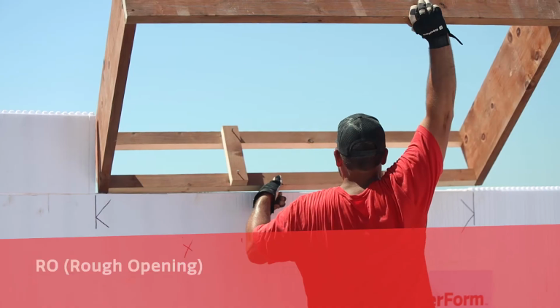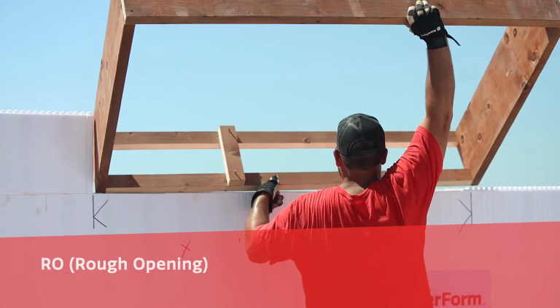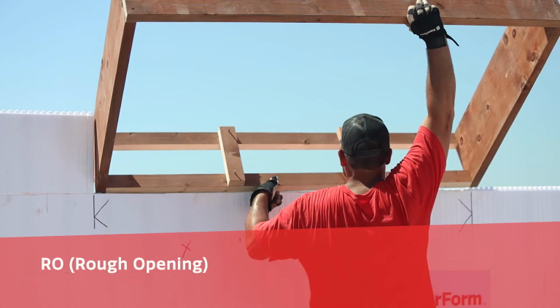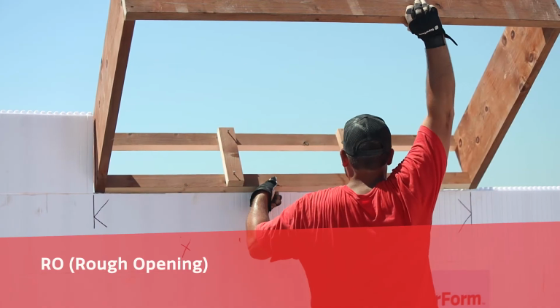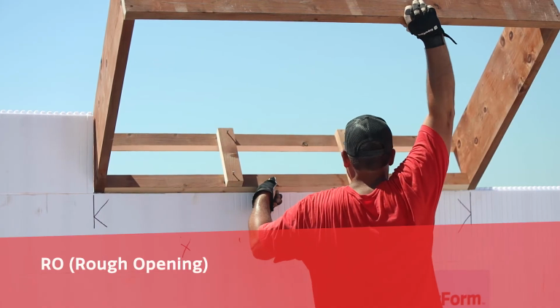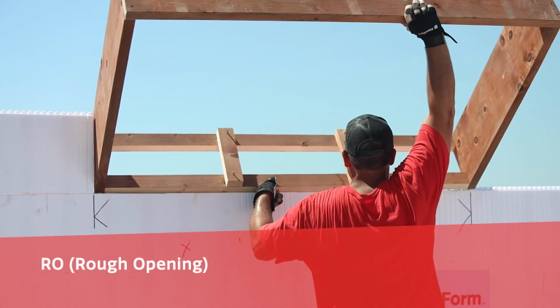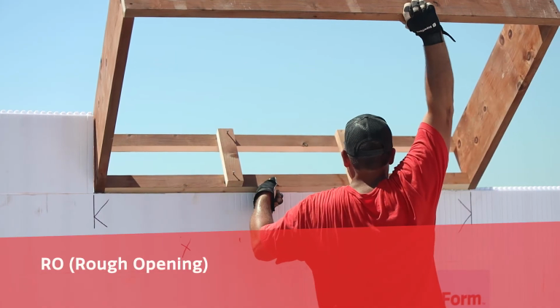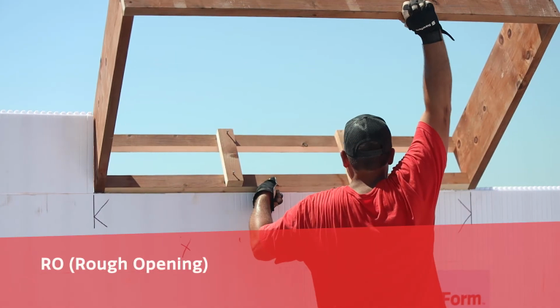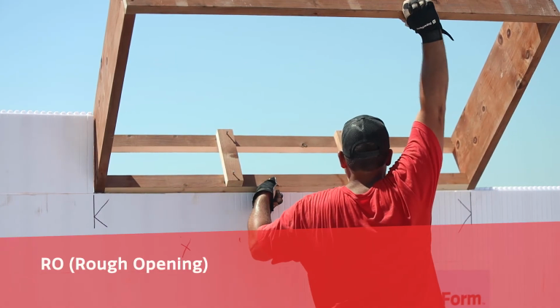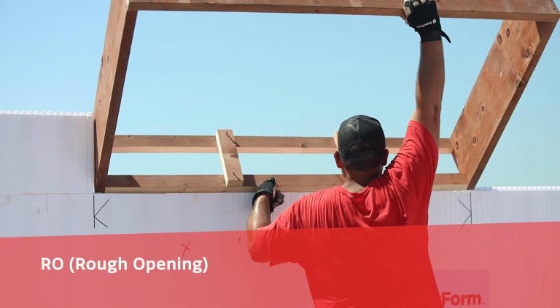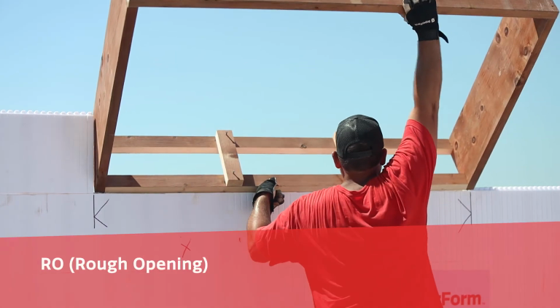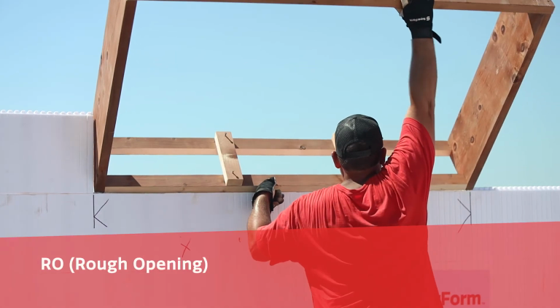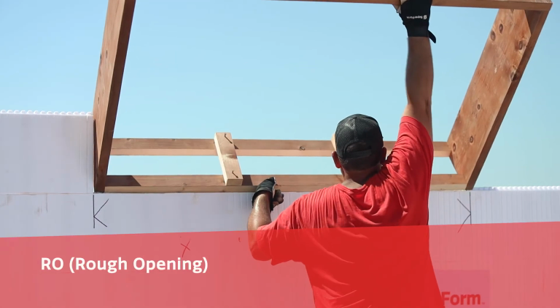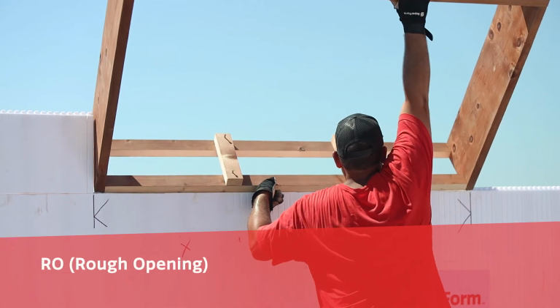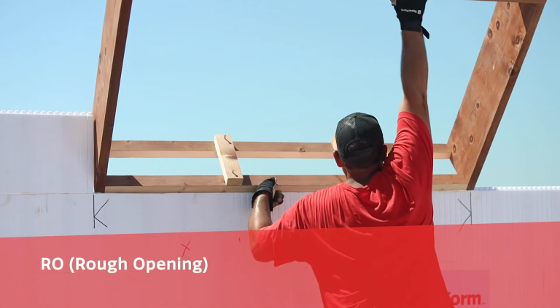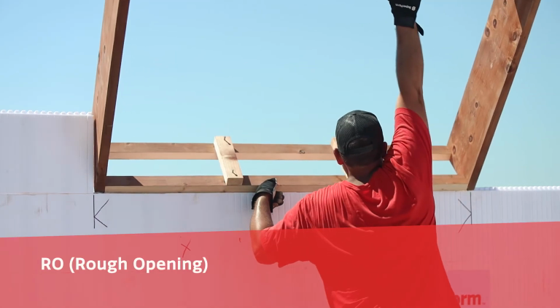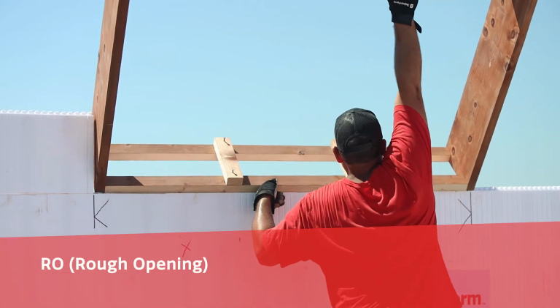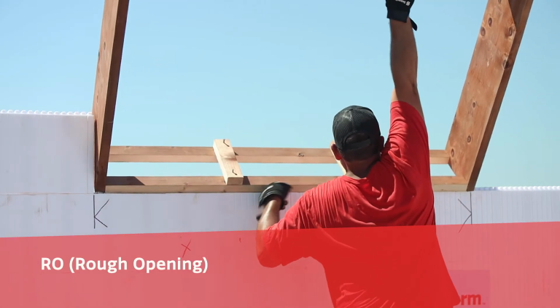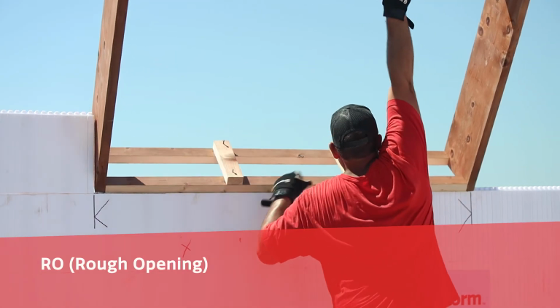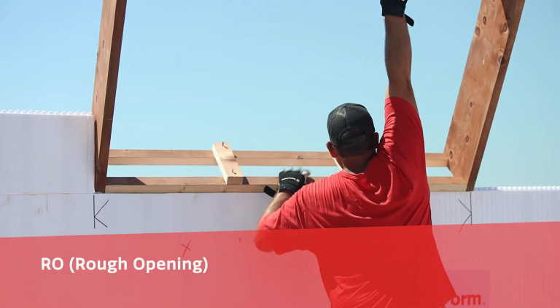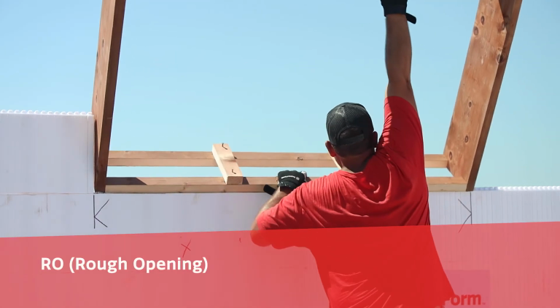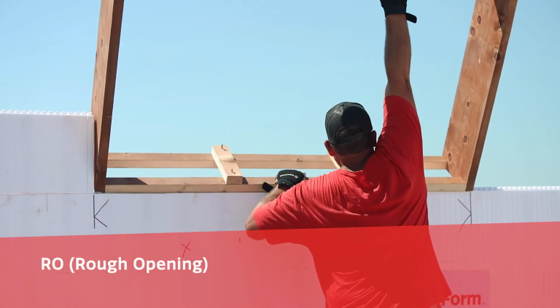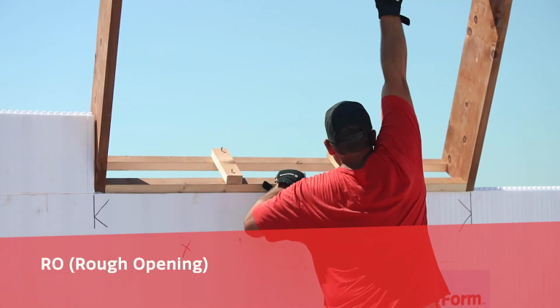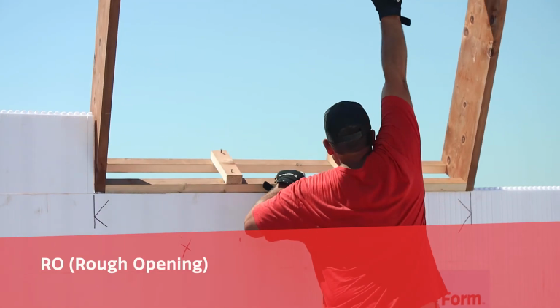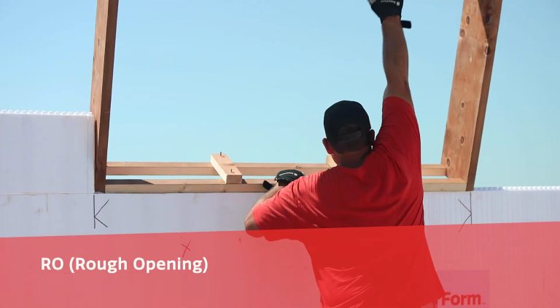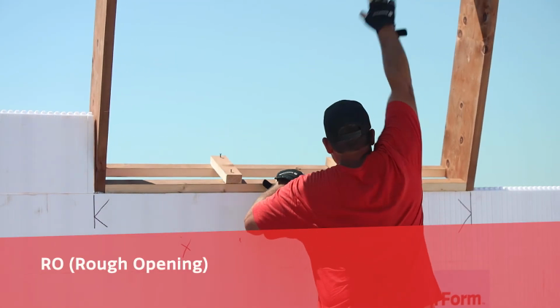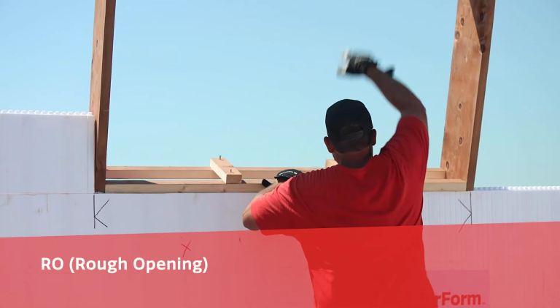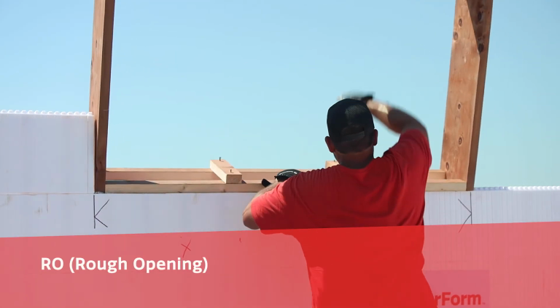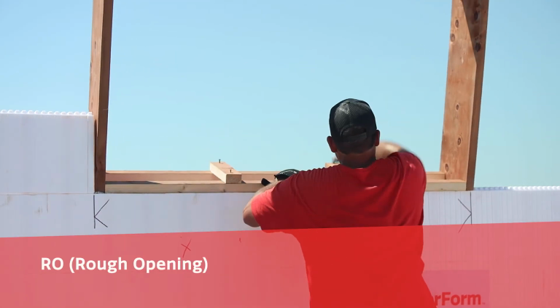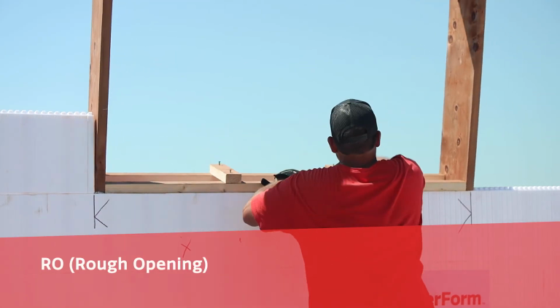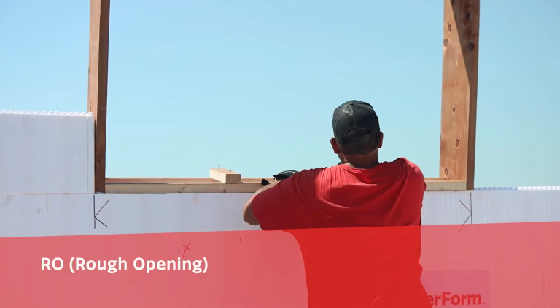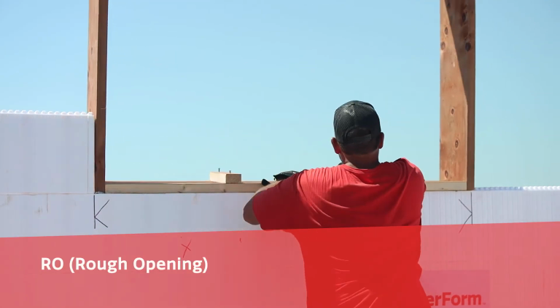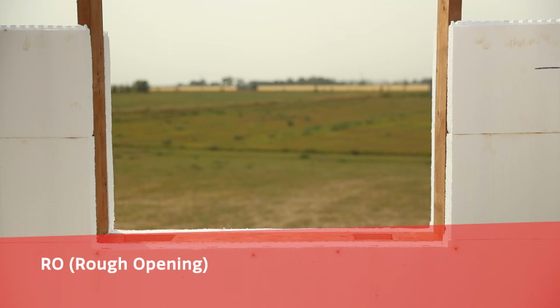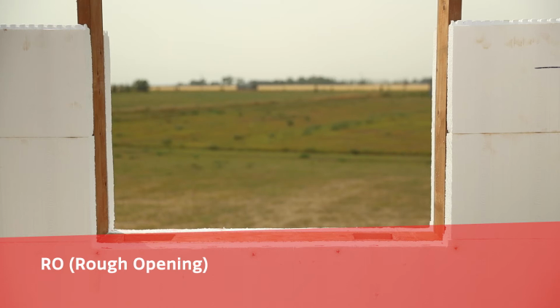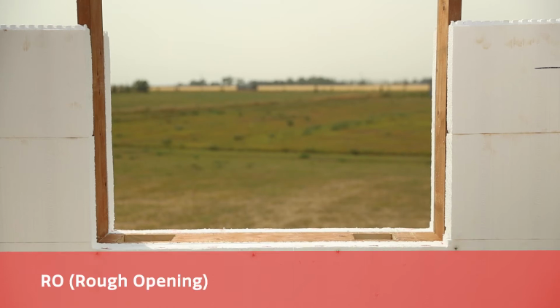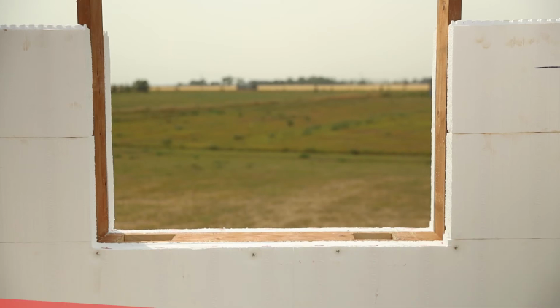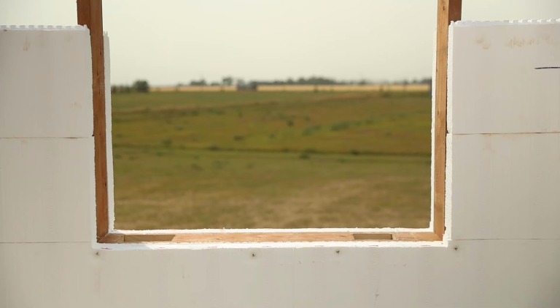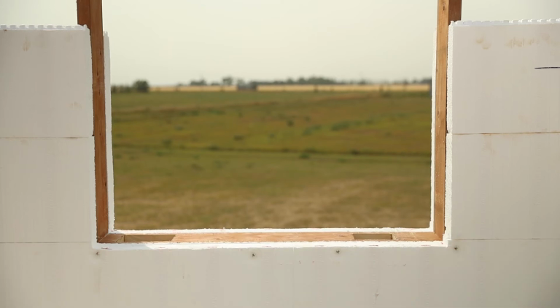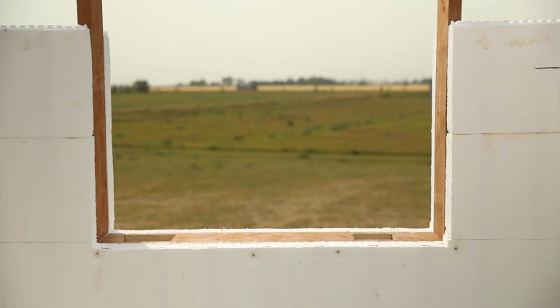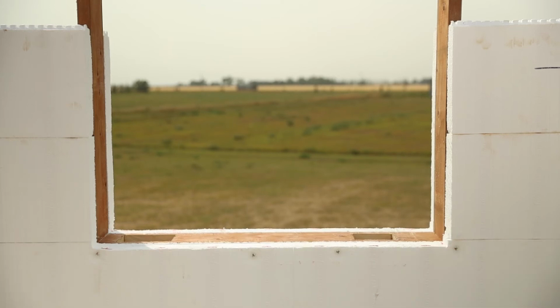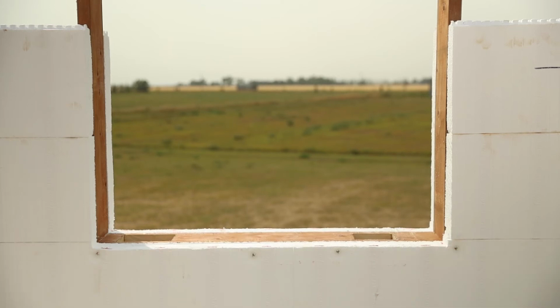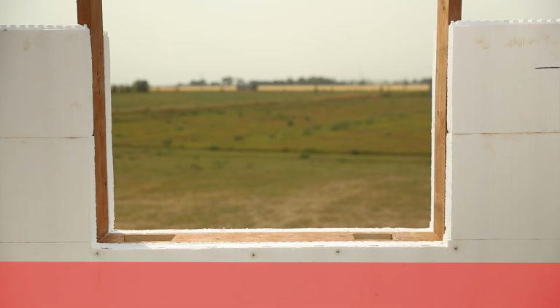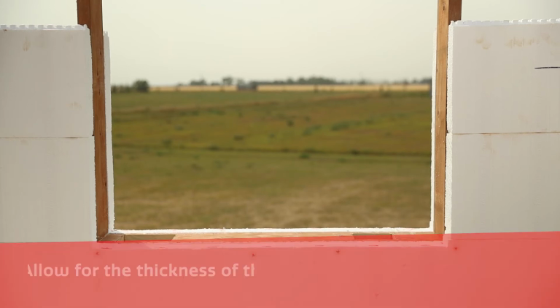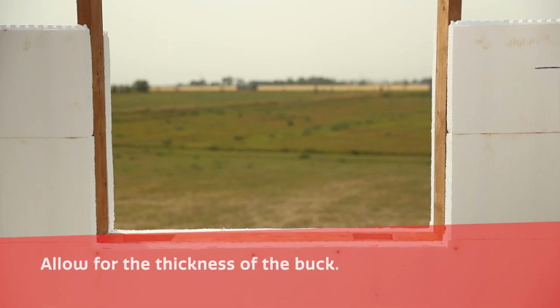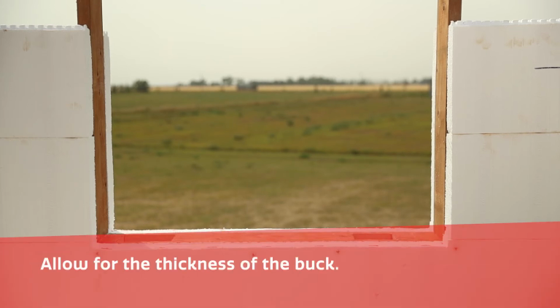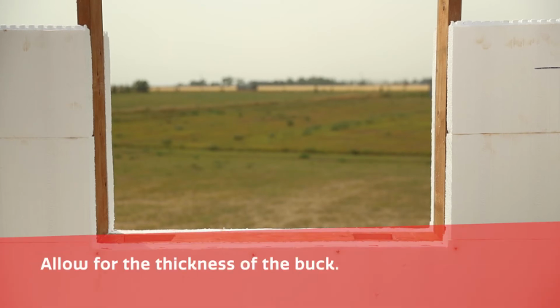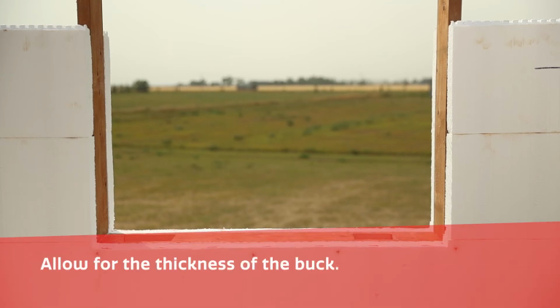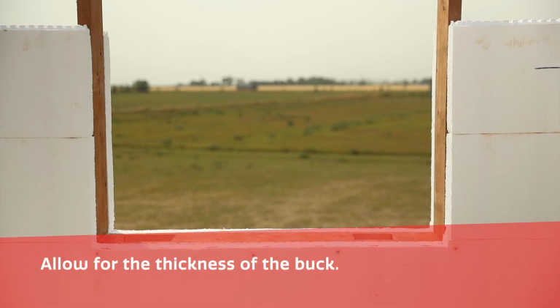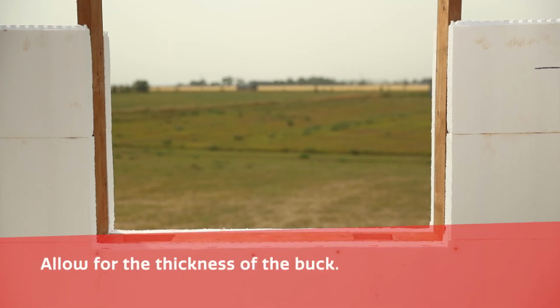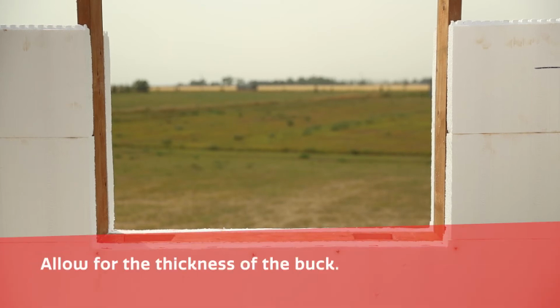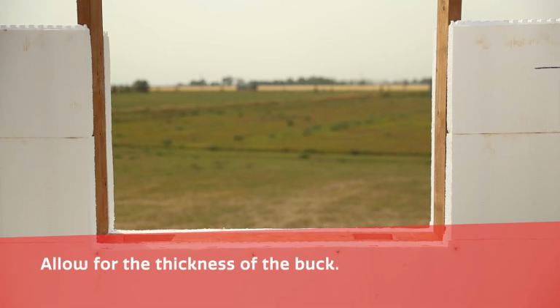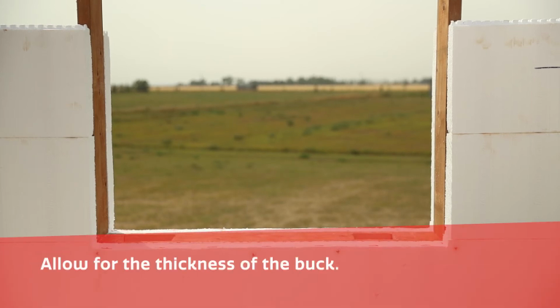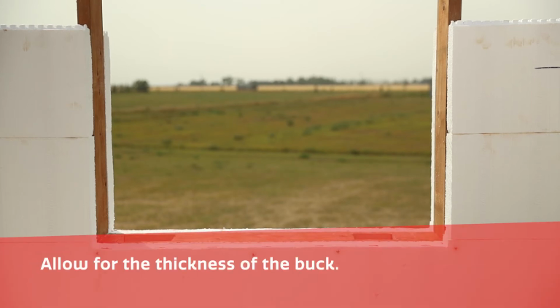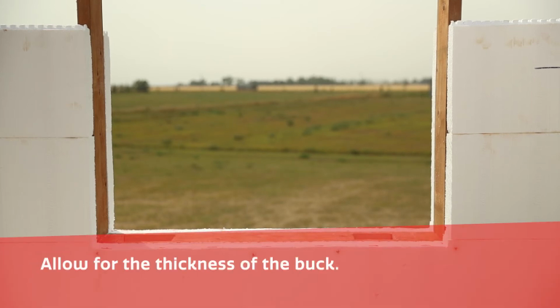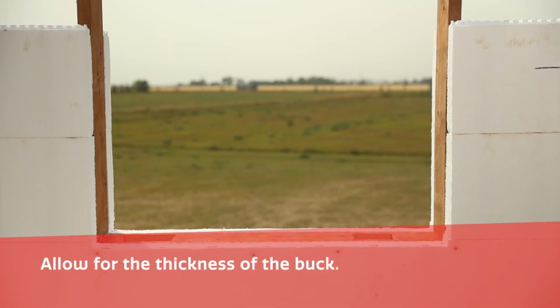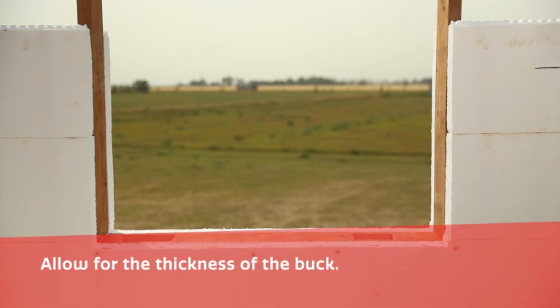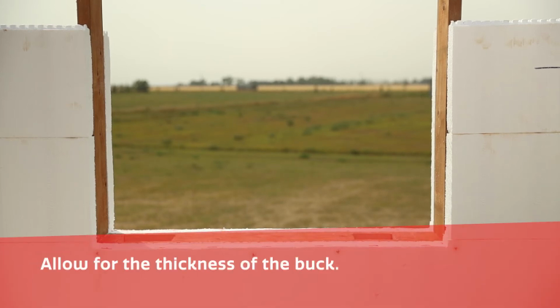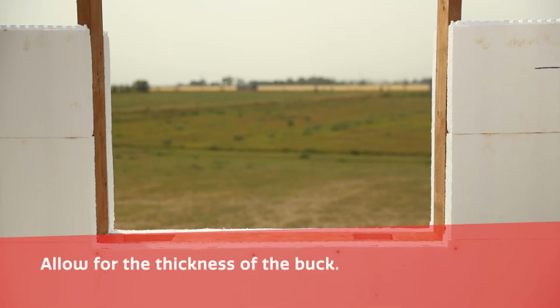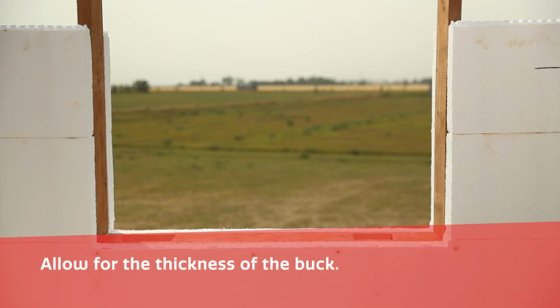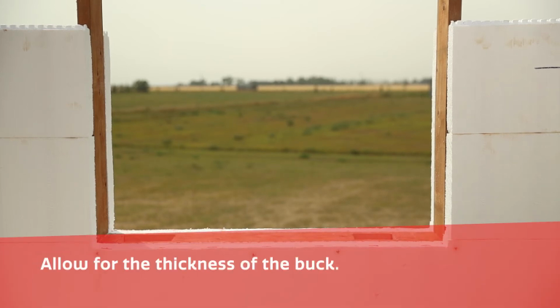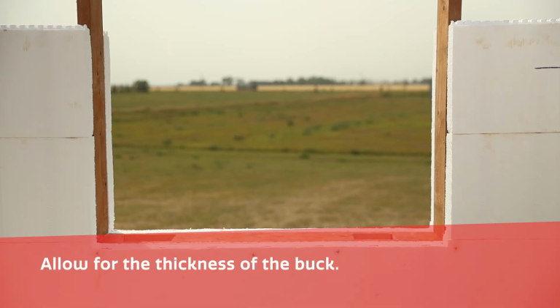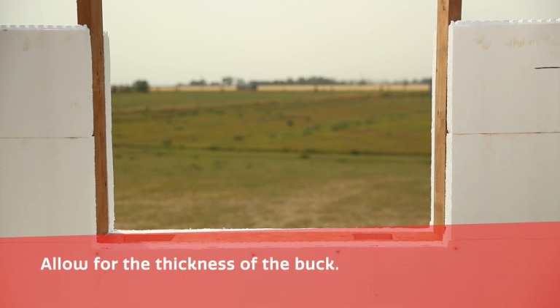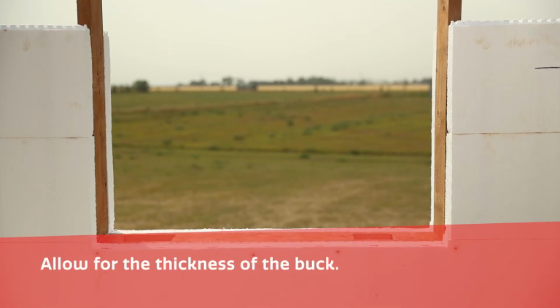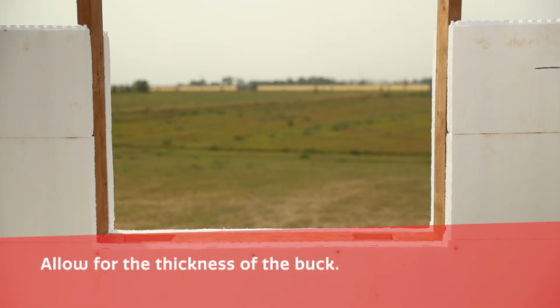The RO is always the inside dimension of the buck. Remember to allow for the thickness of the buck being used if needed.